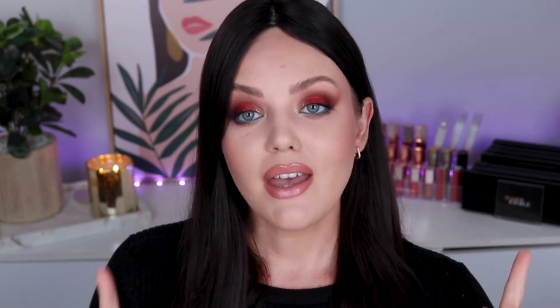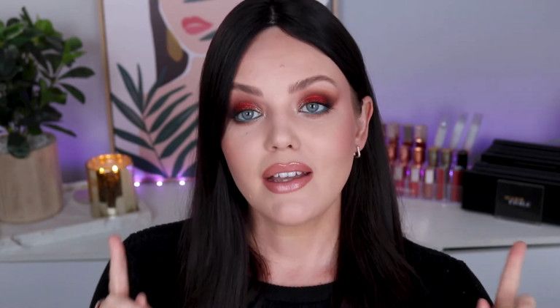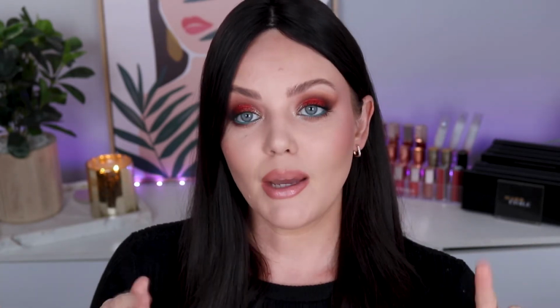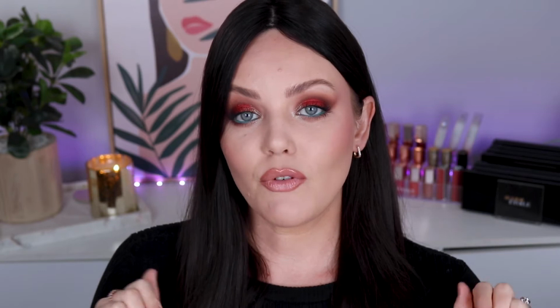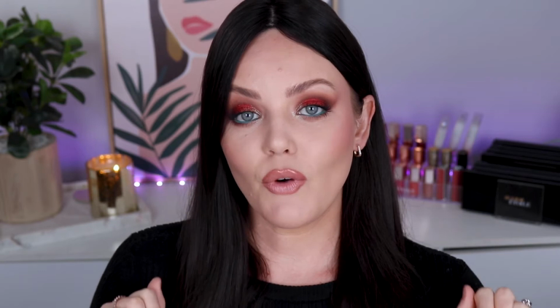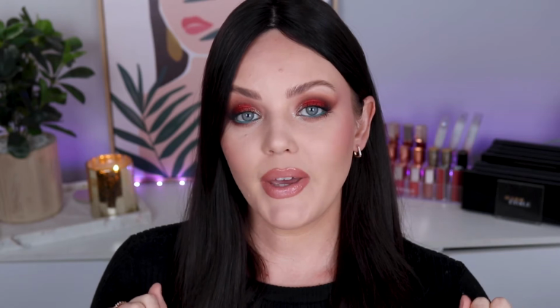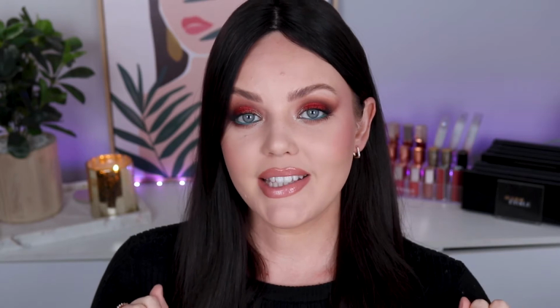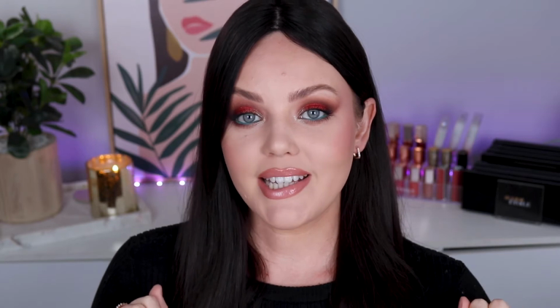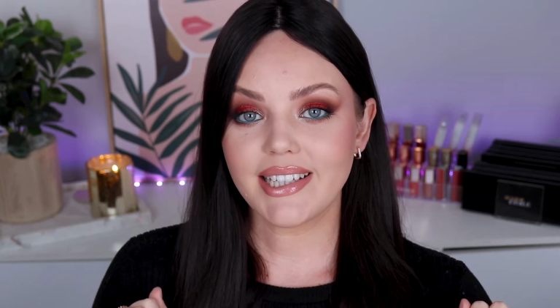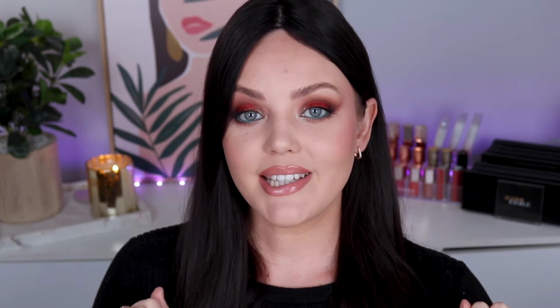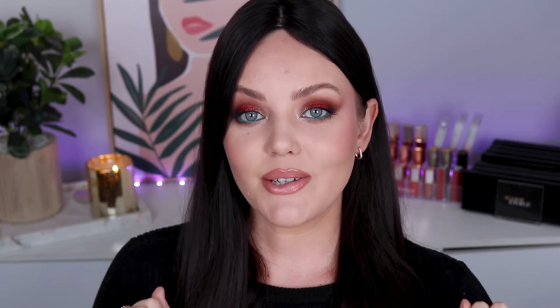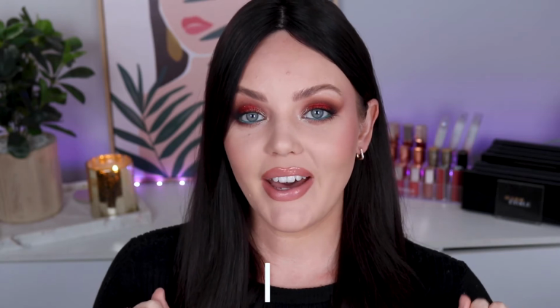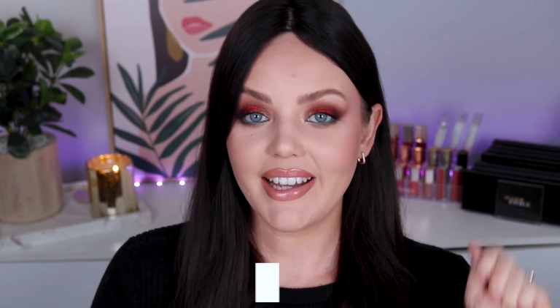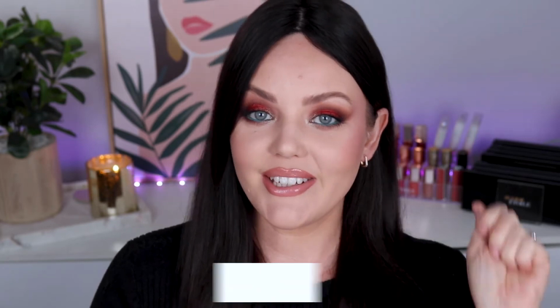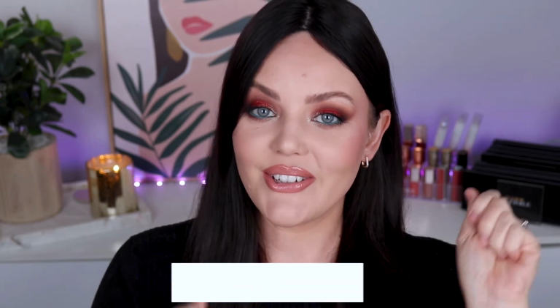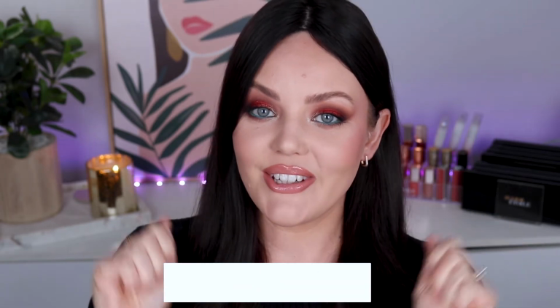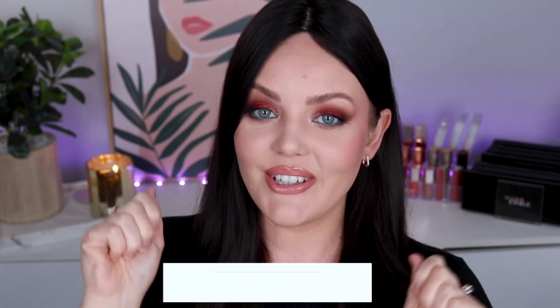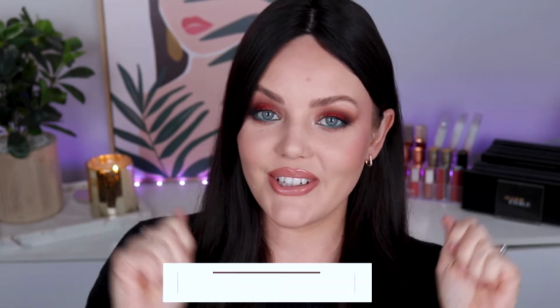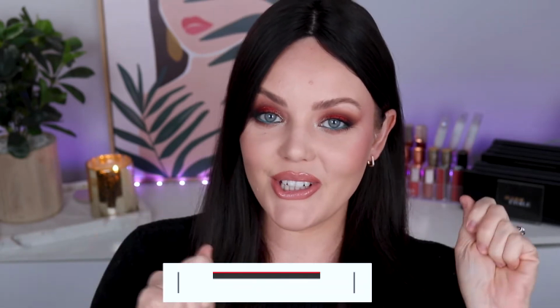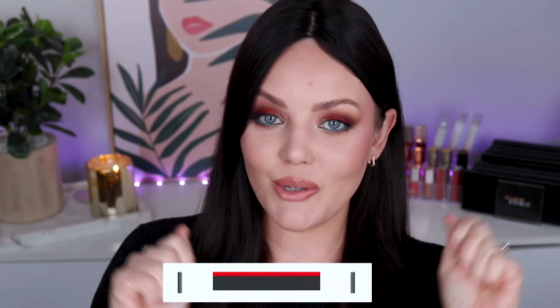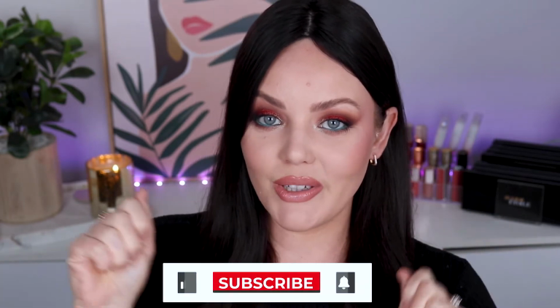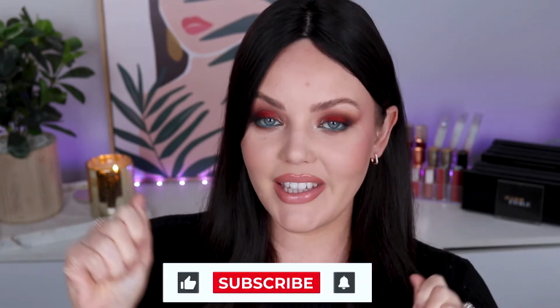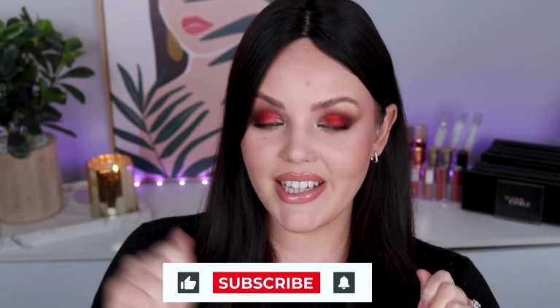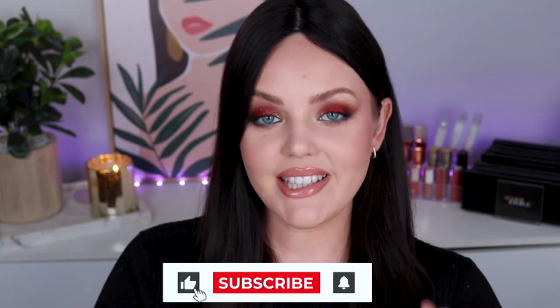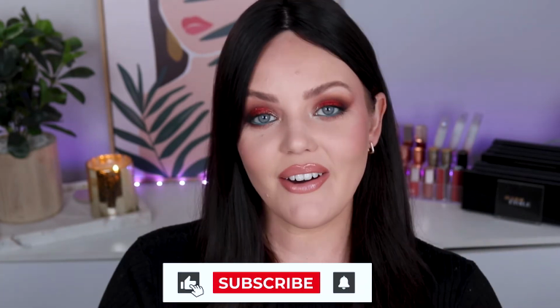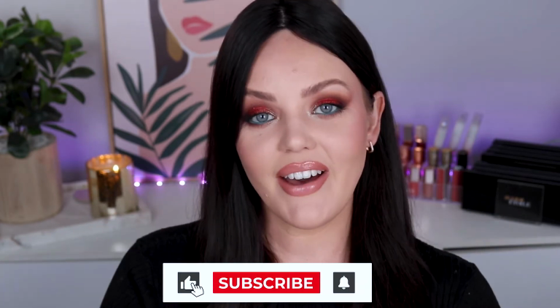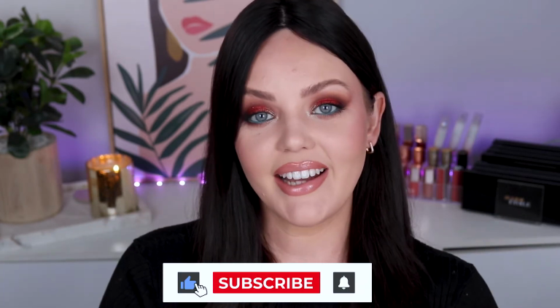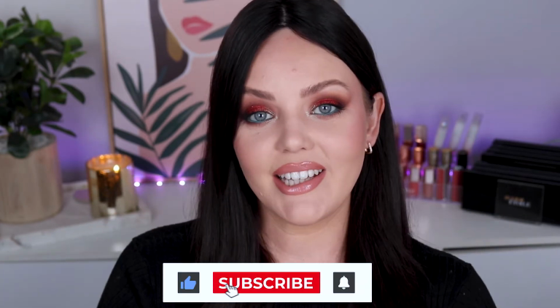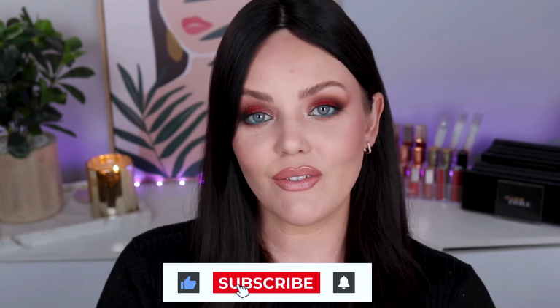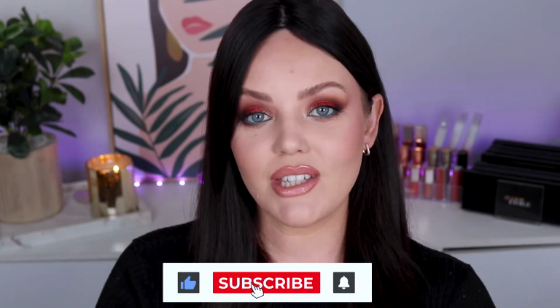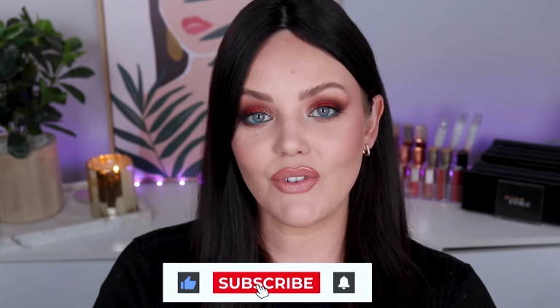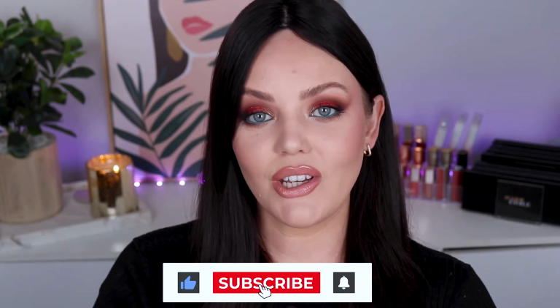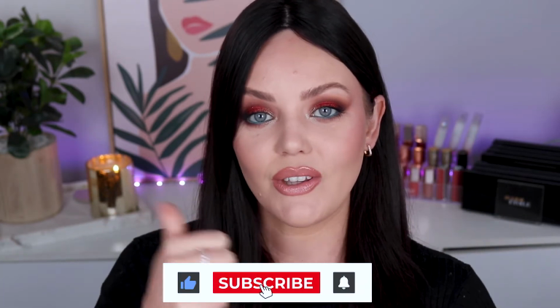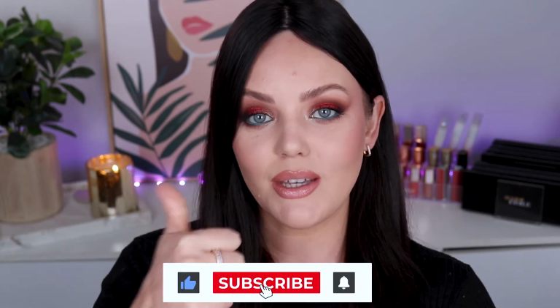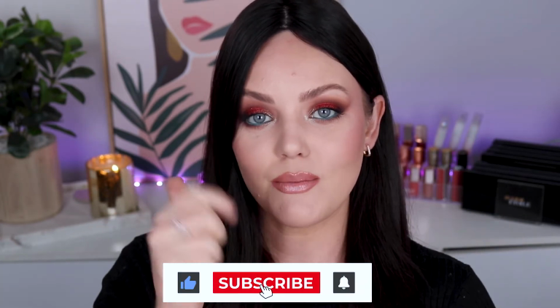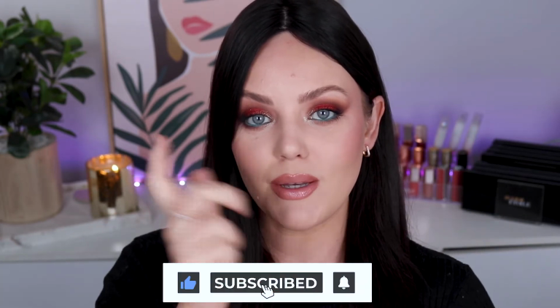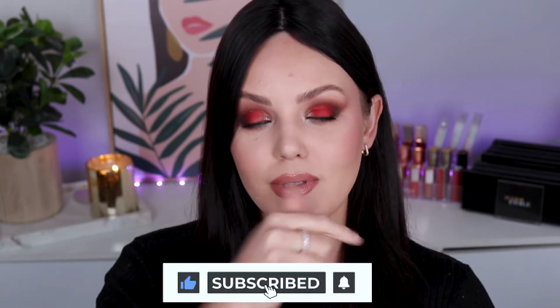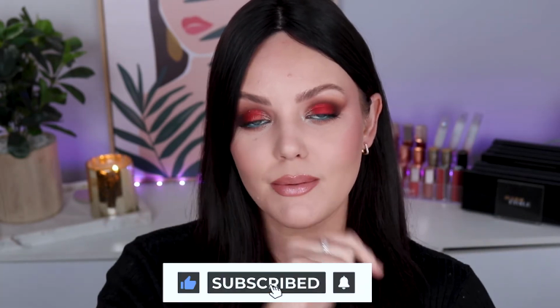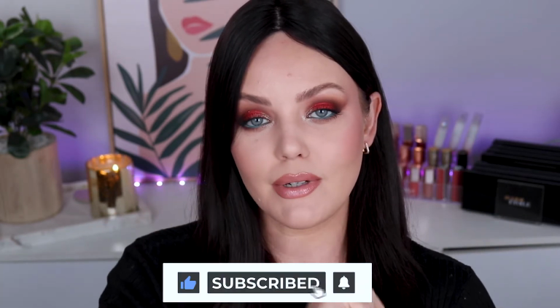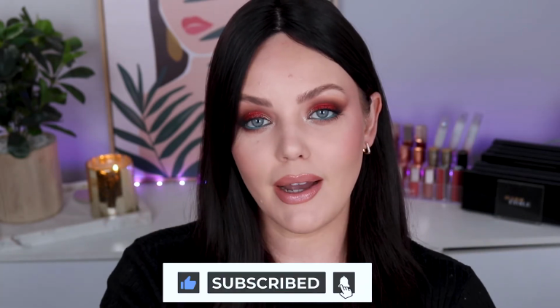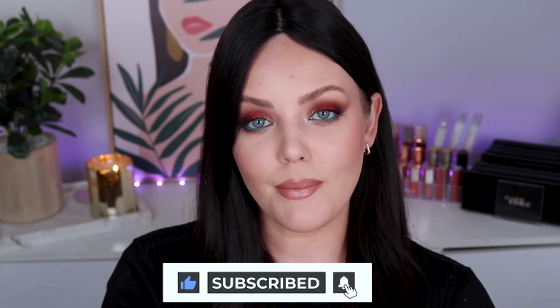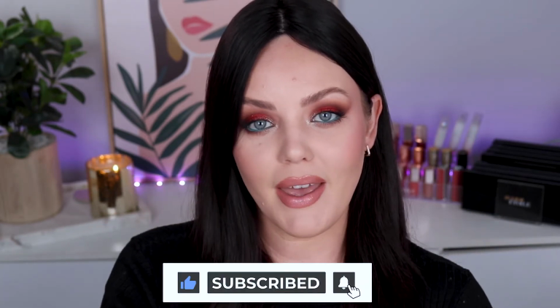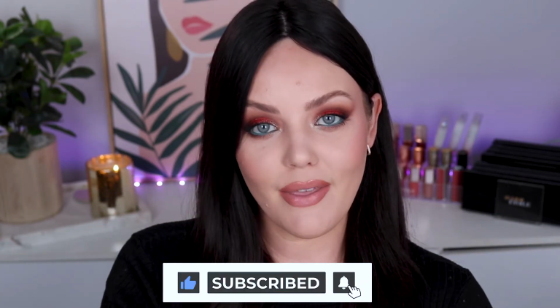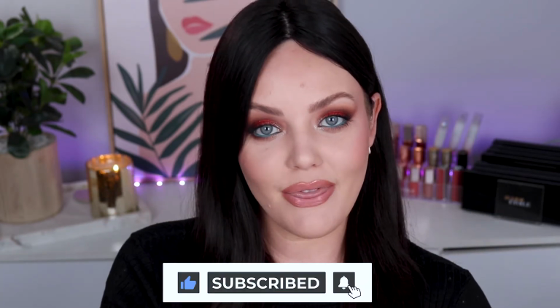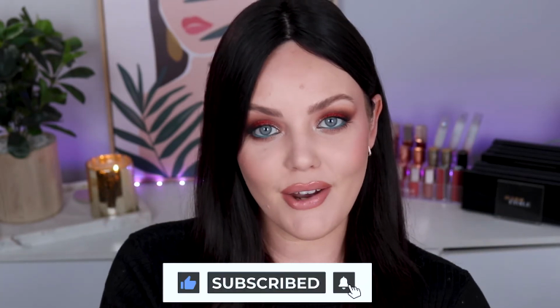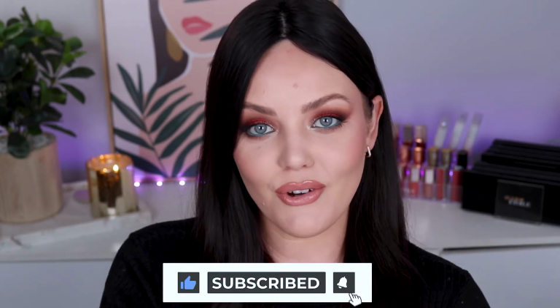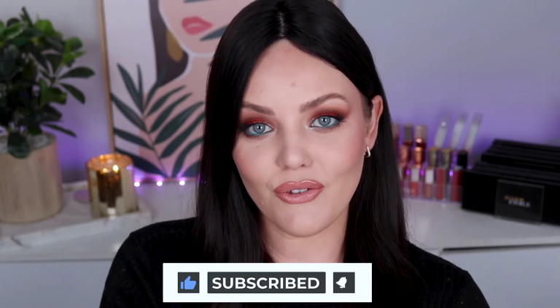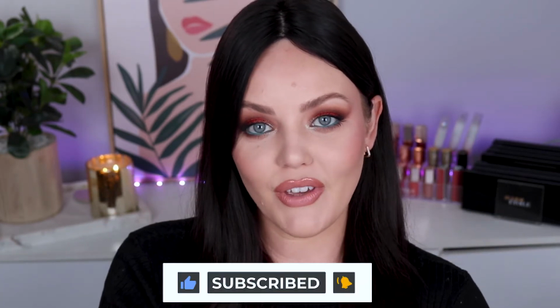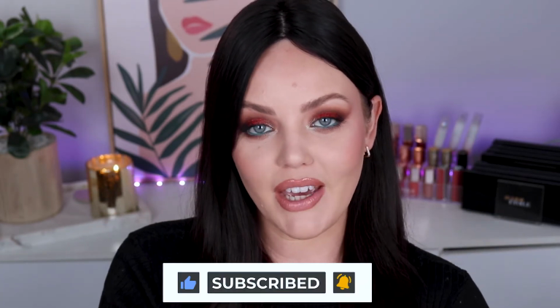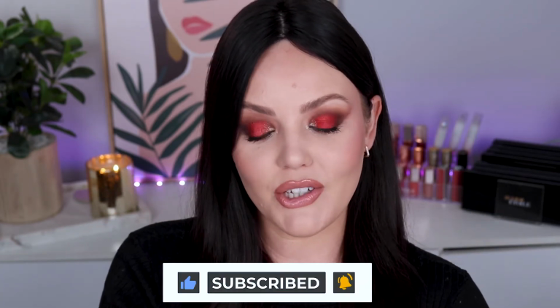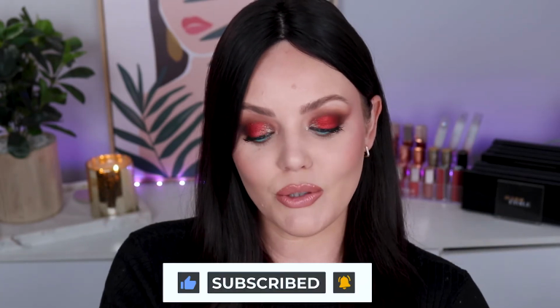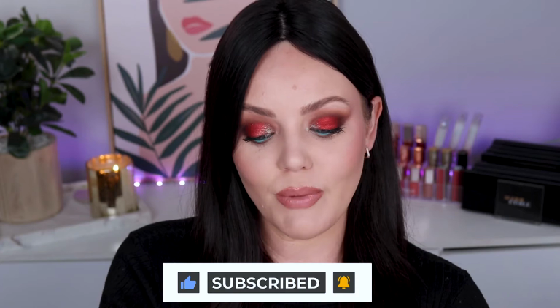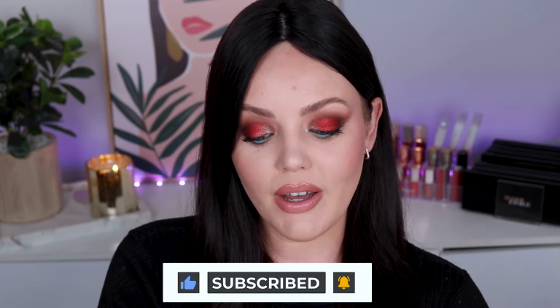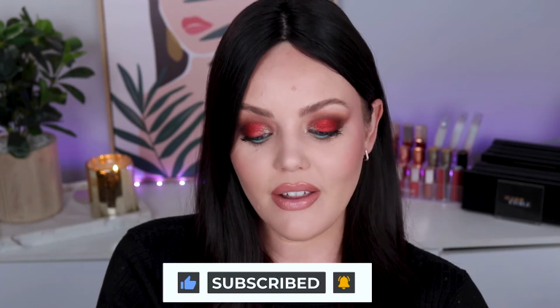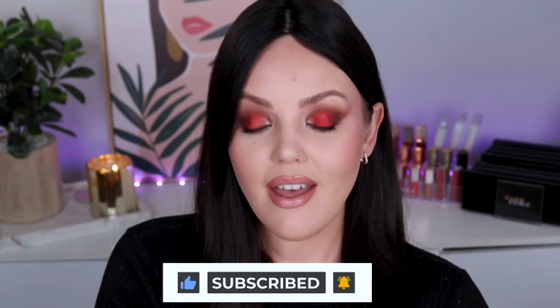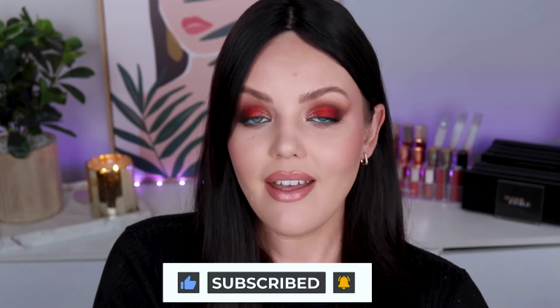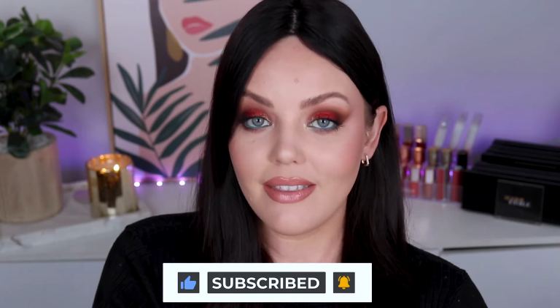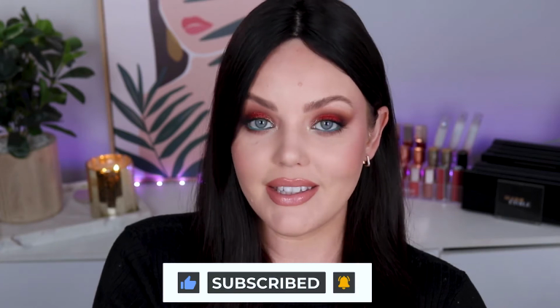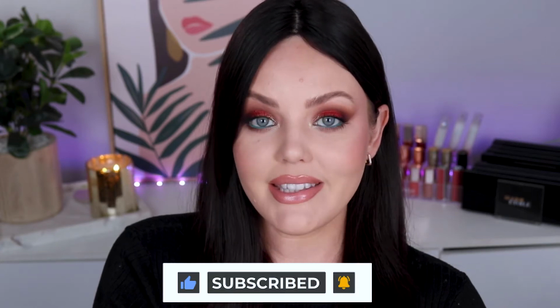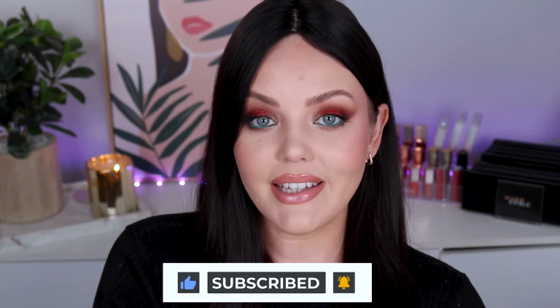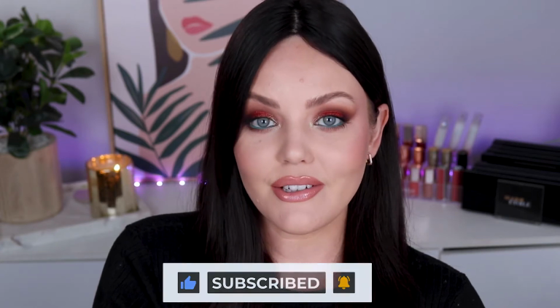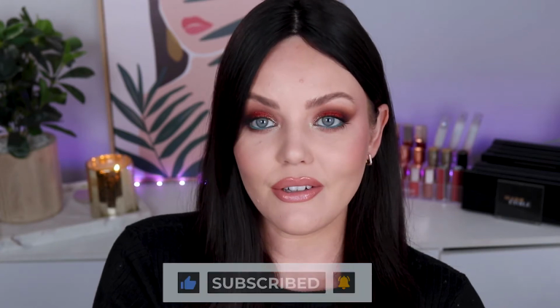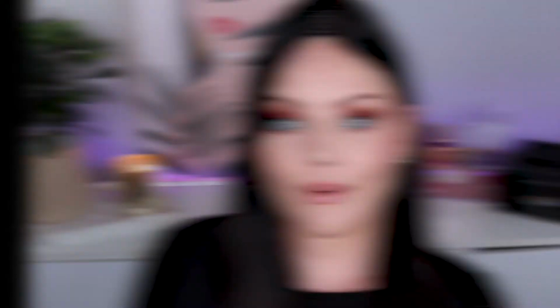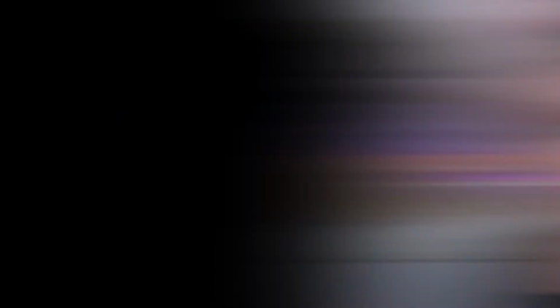Before we get started, let's go ahead and do the YouTube-y things. Go ahead and give this video a thumbs up, subscribe, hit that notification bell and let's get into it.